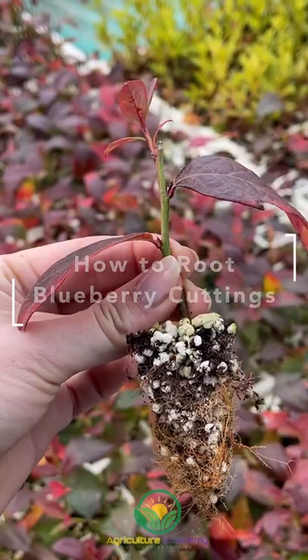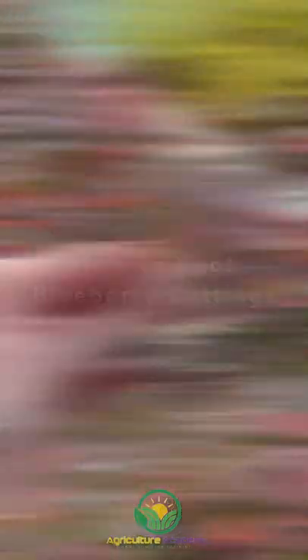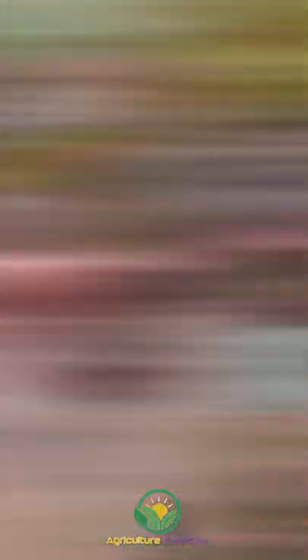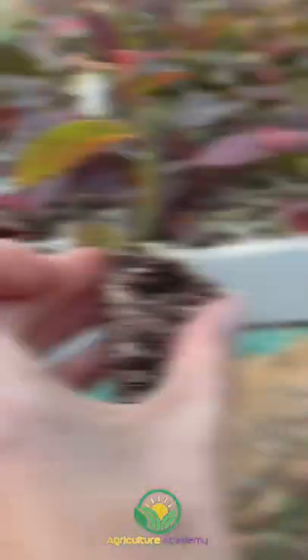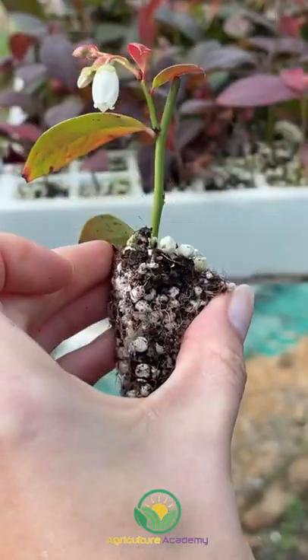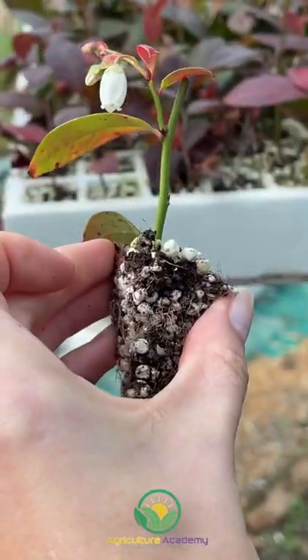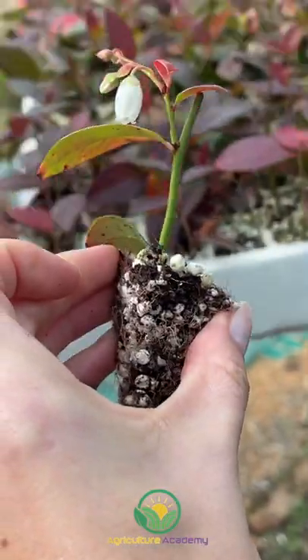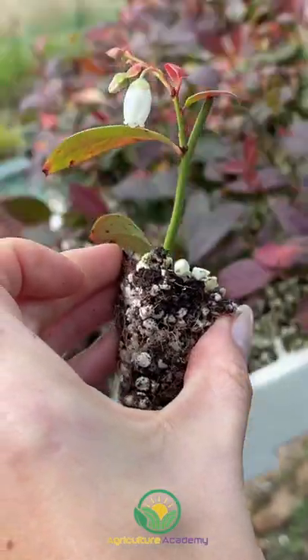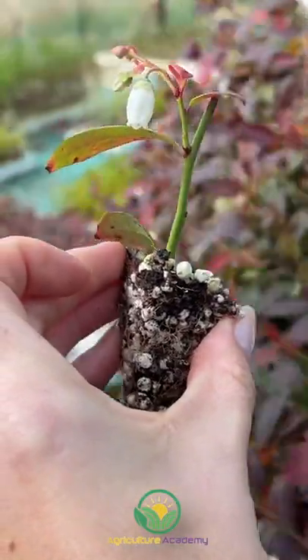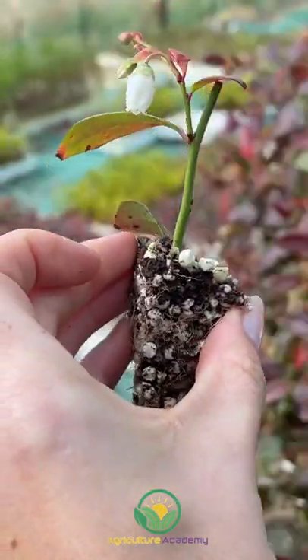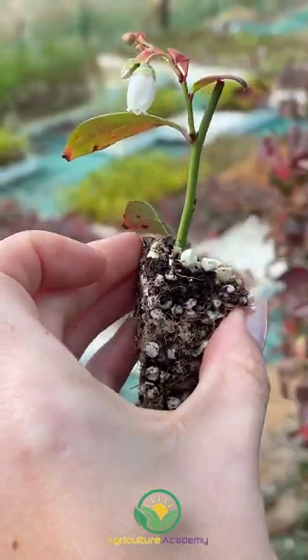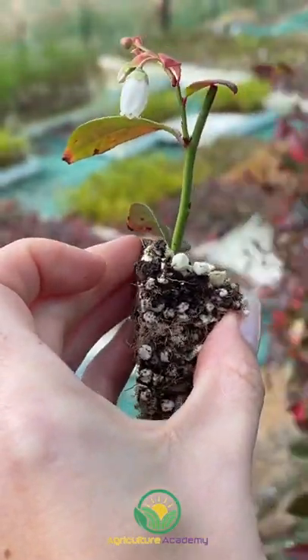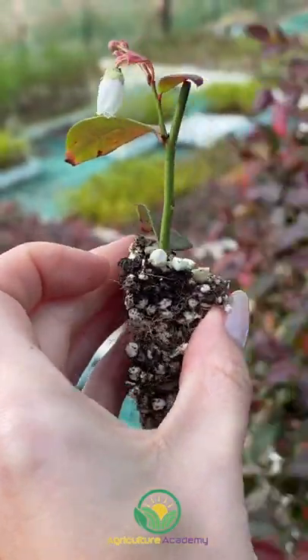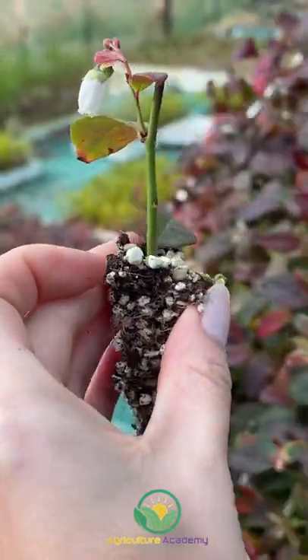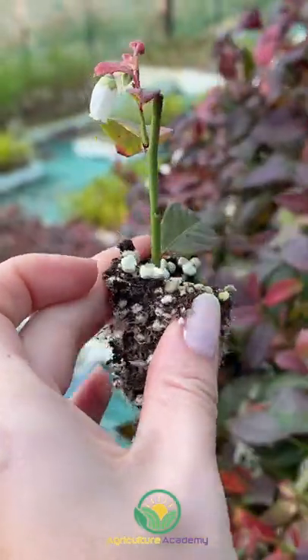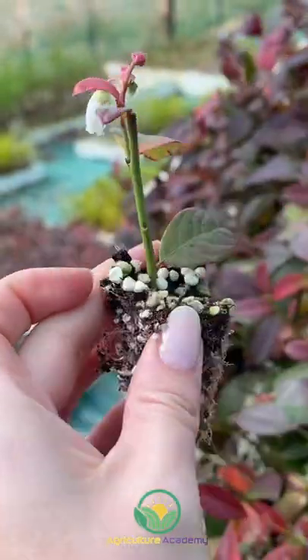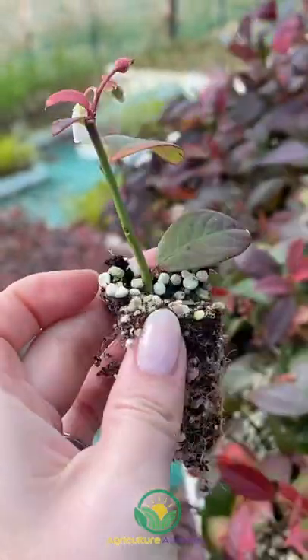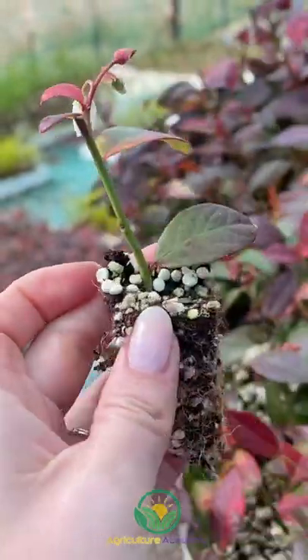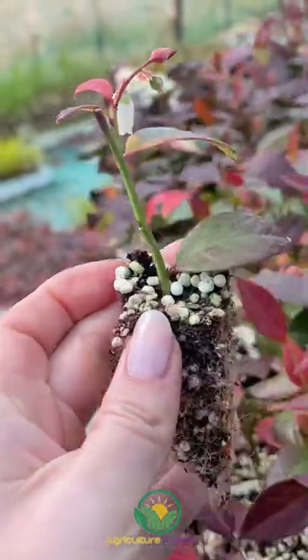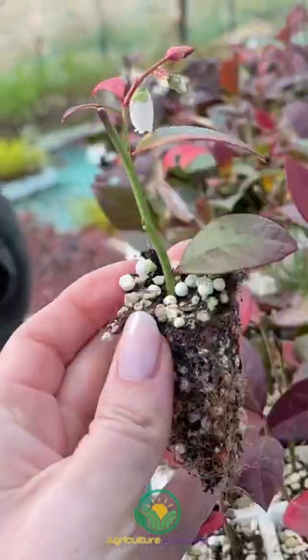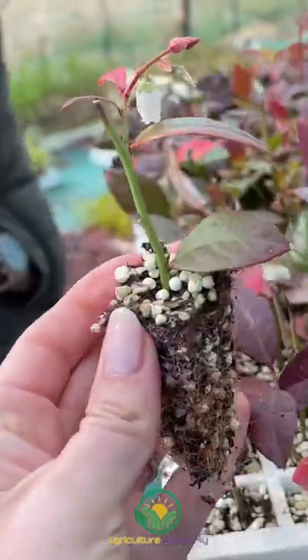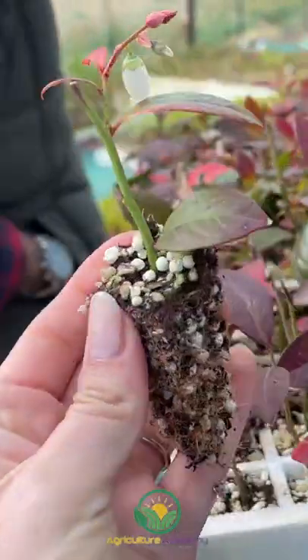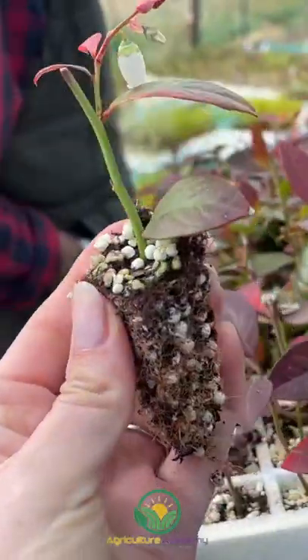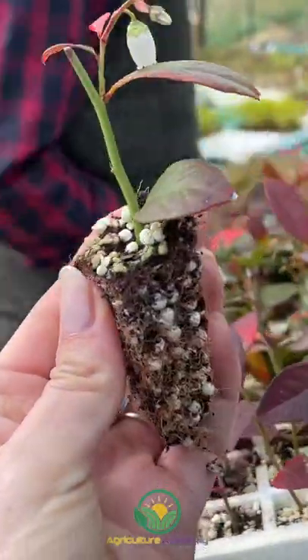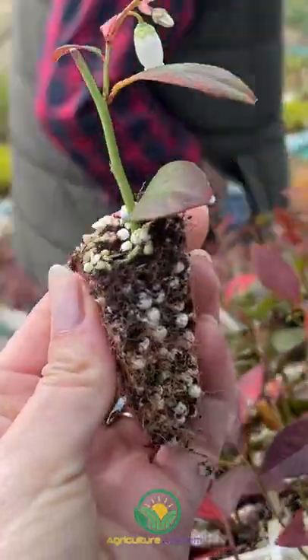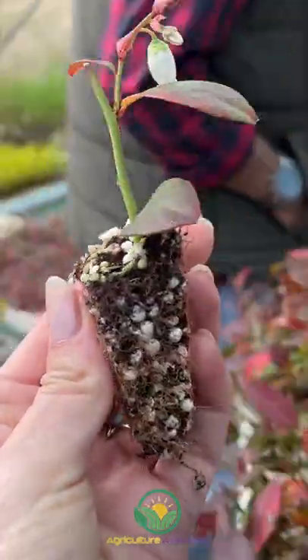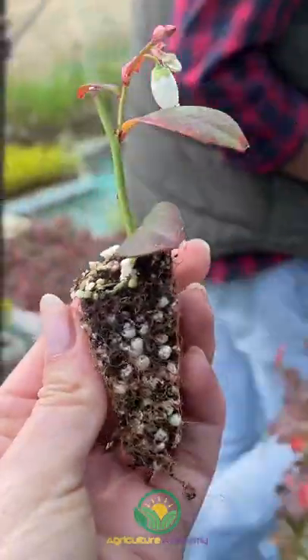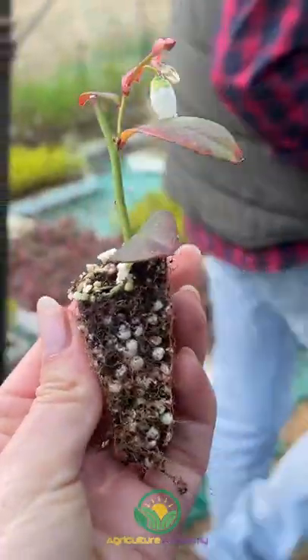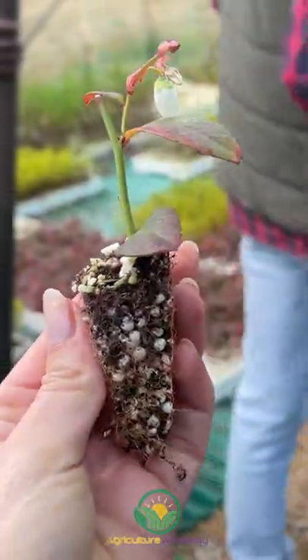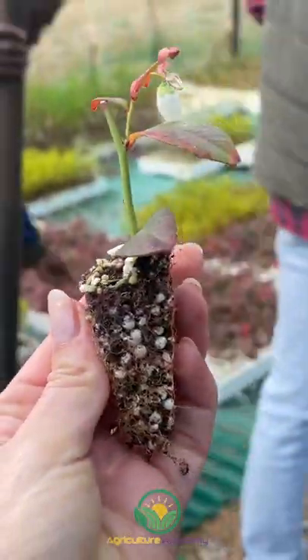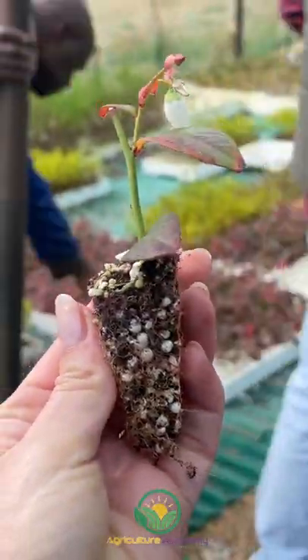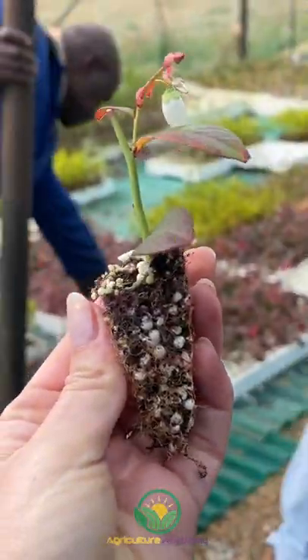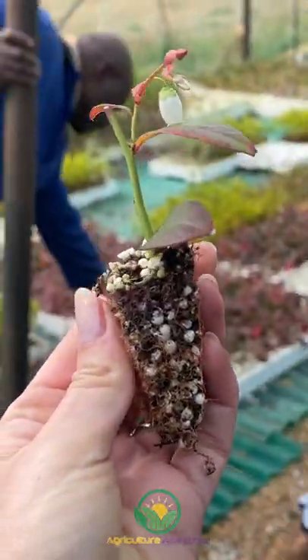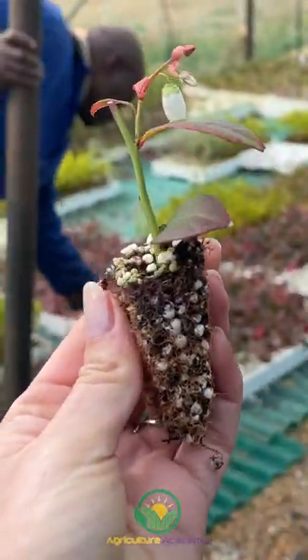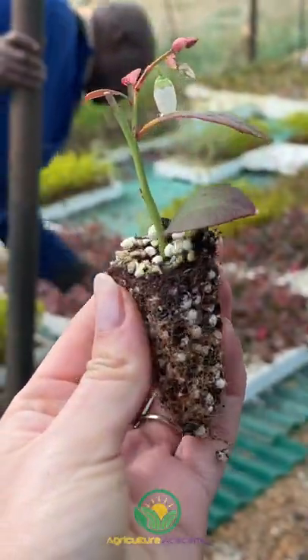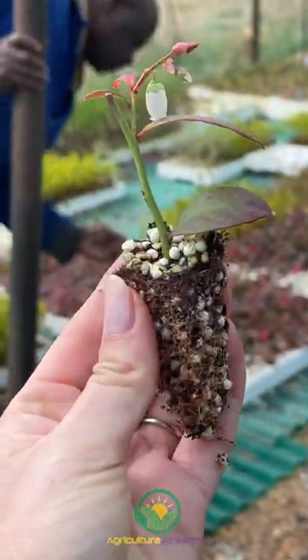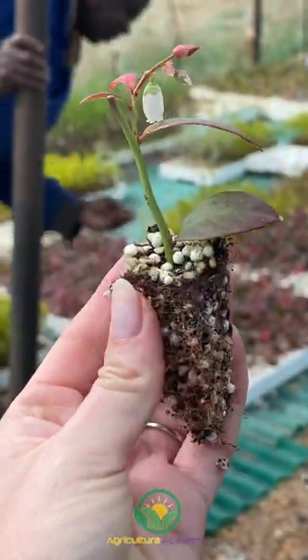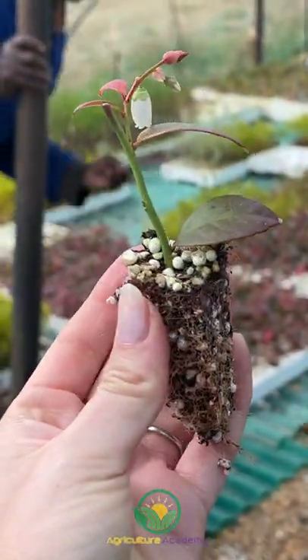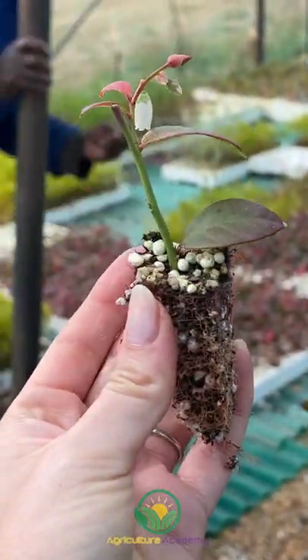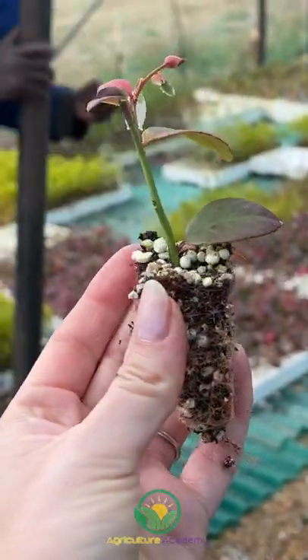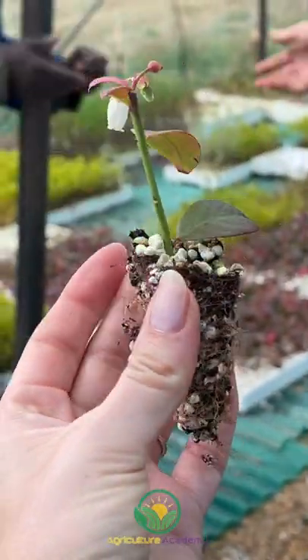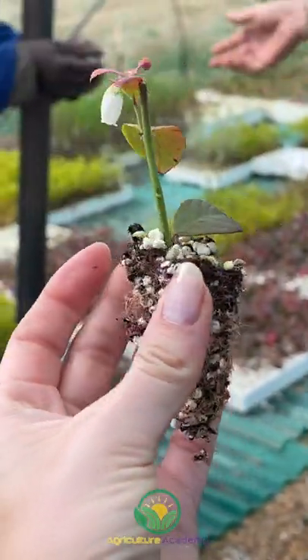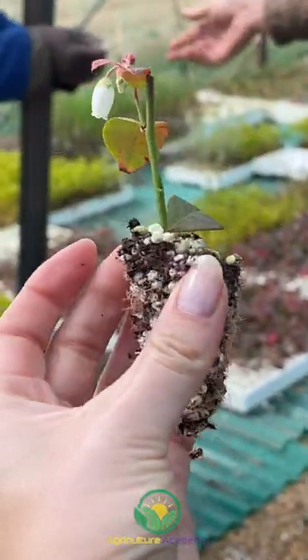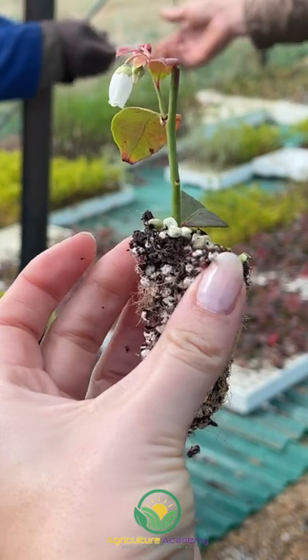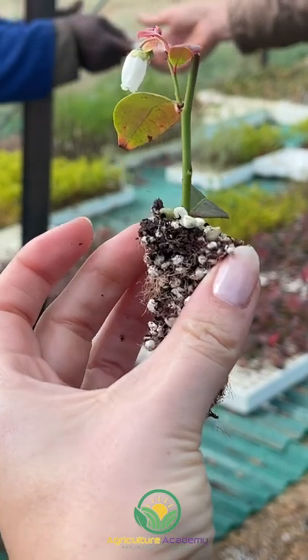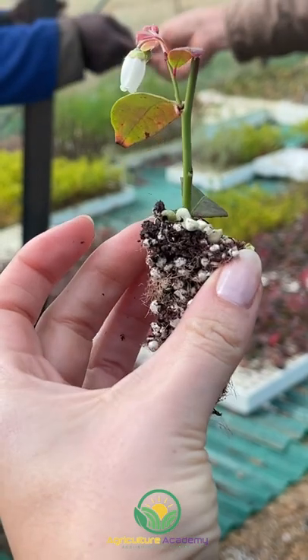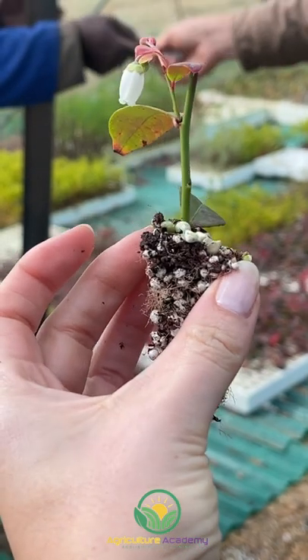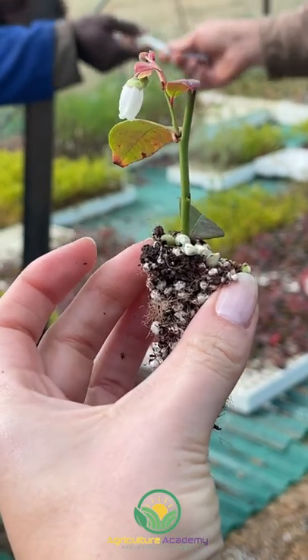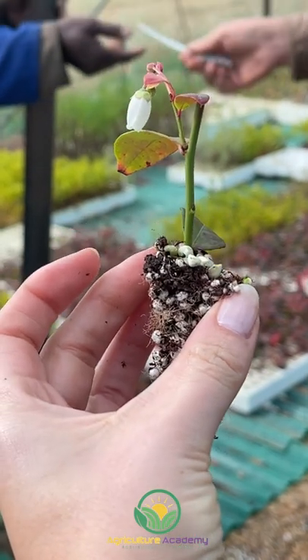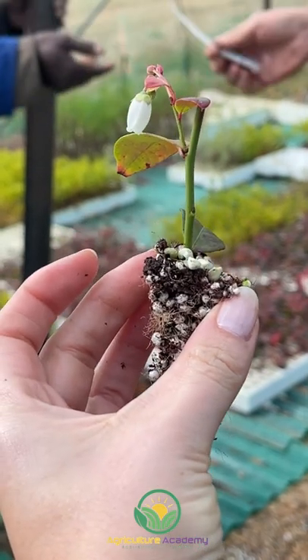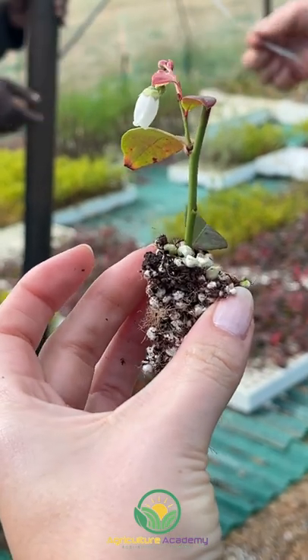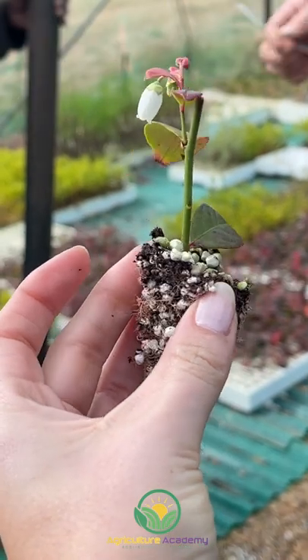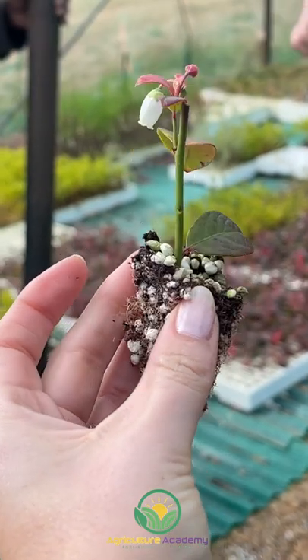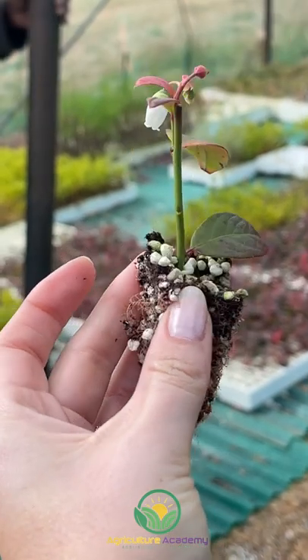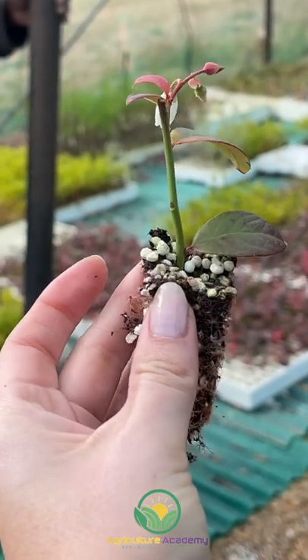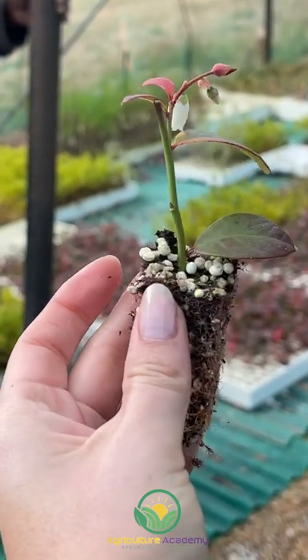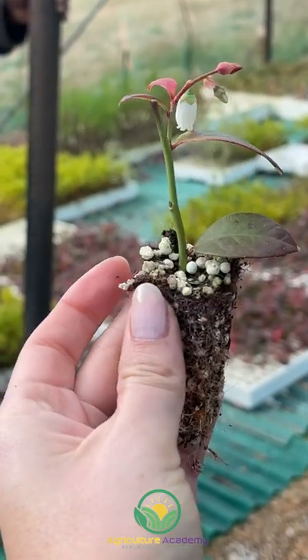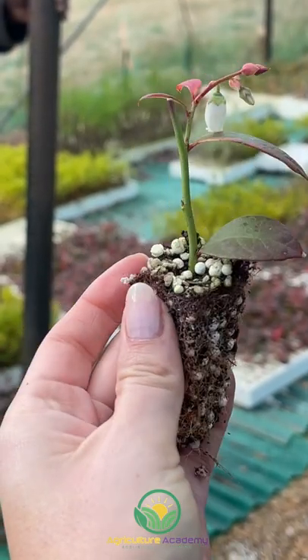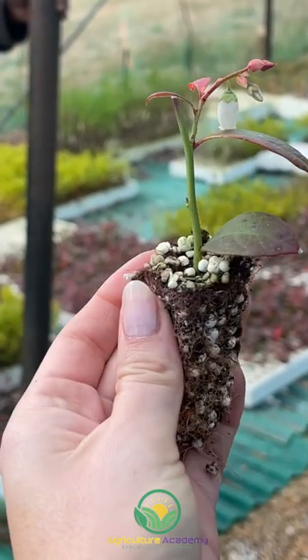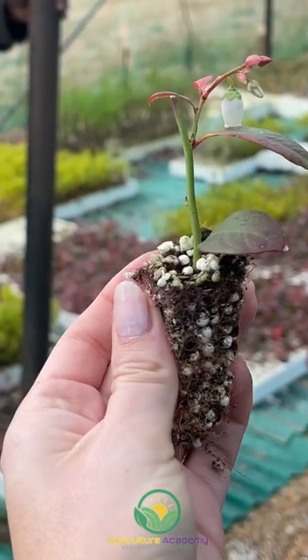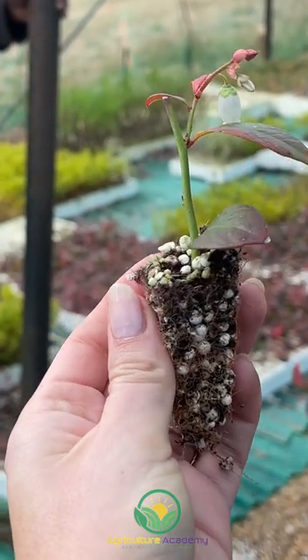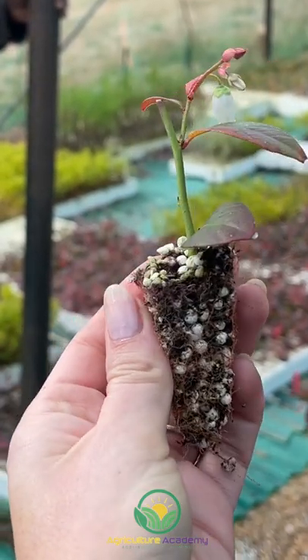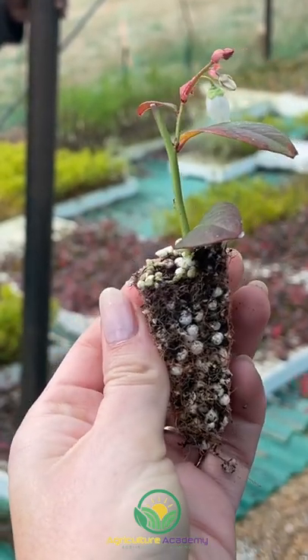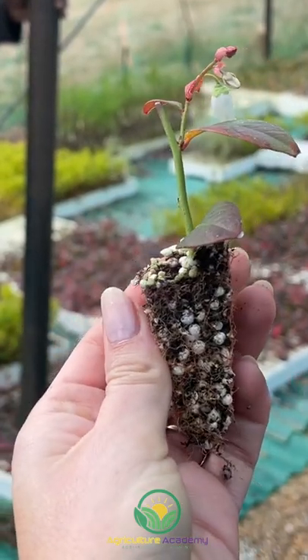Using sharp, clean shears, the cuttings are taken from semi-hardened wood. Cuttings are made to be 7-10cm long with 2-3 nodes.